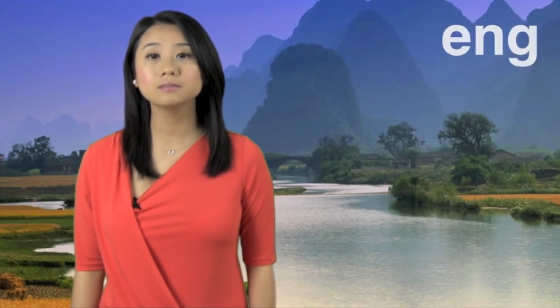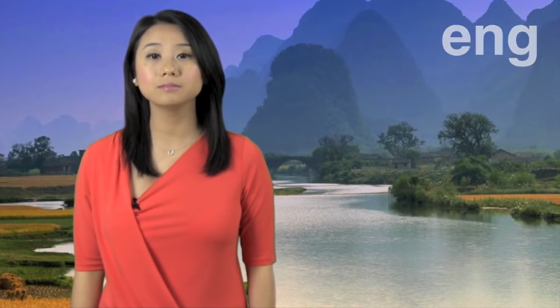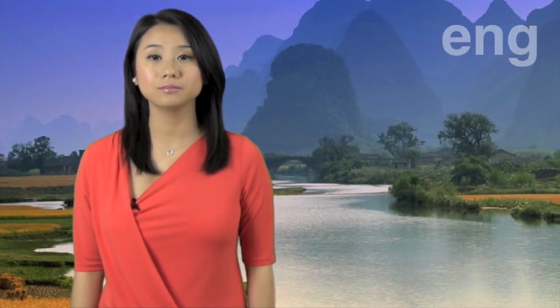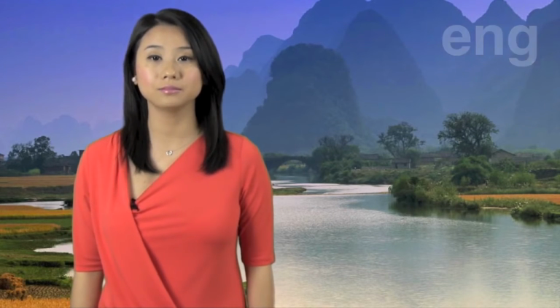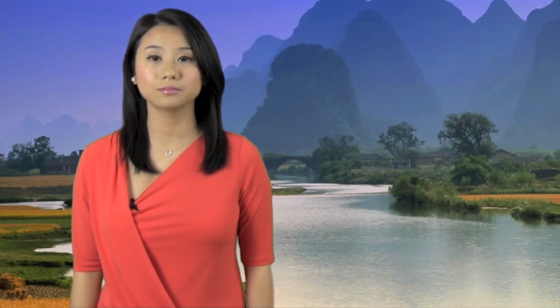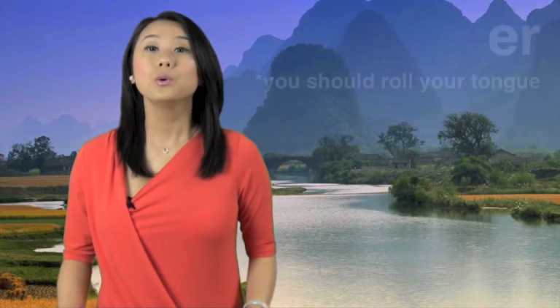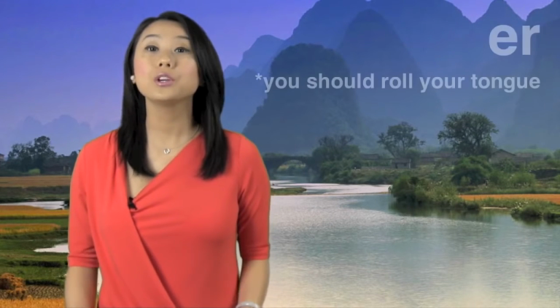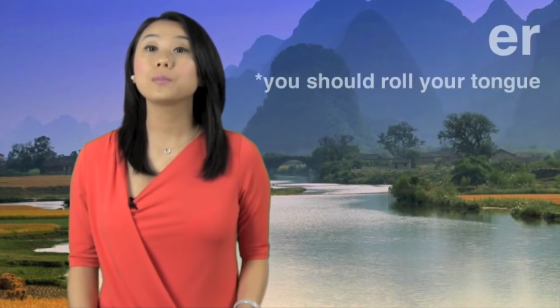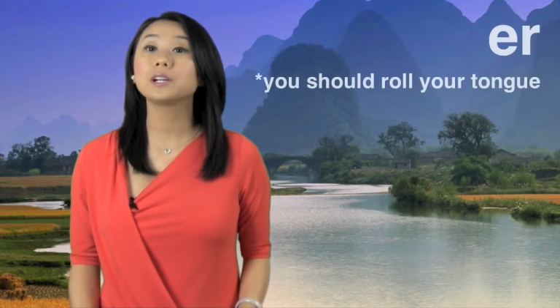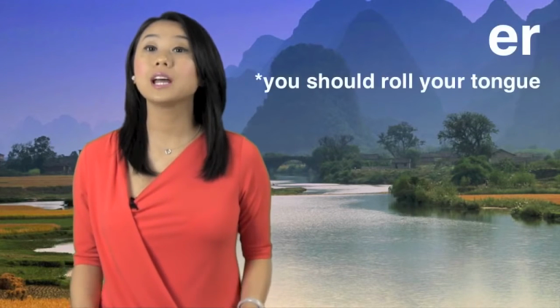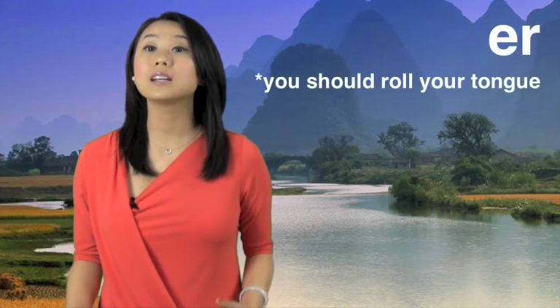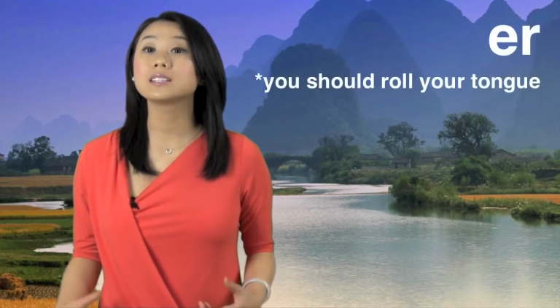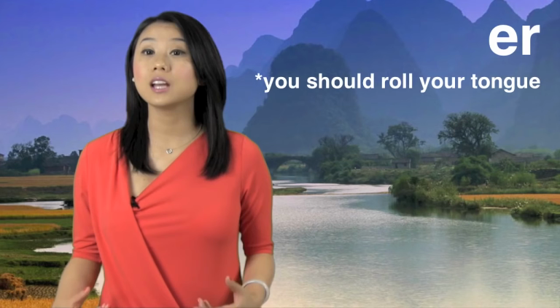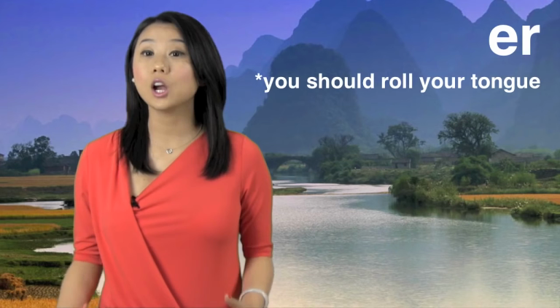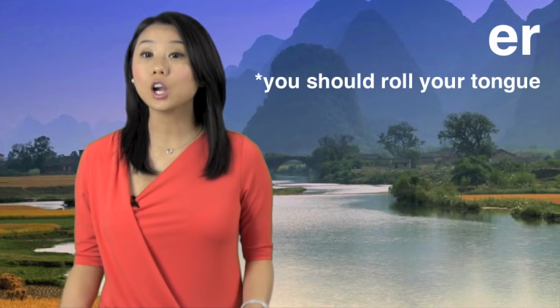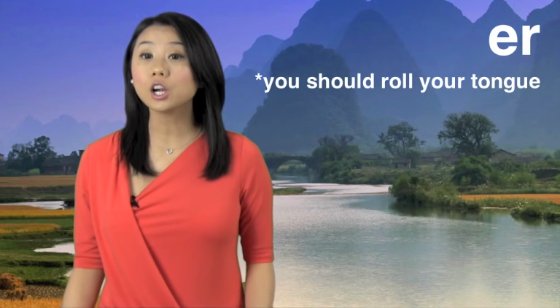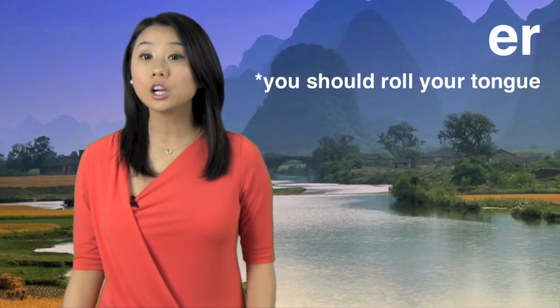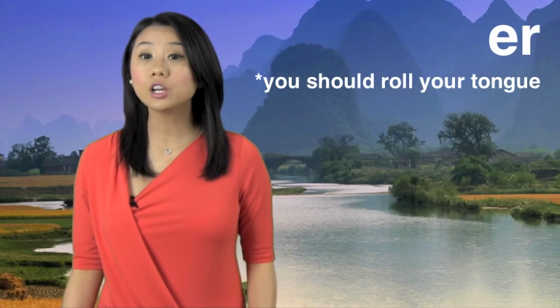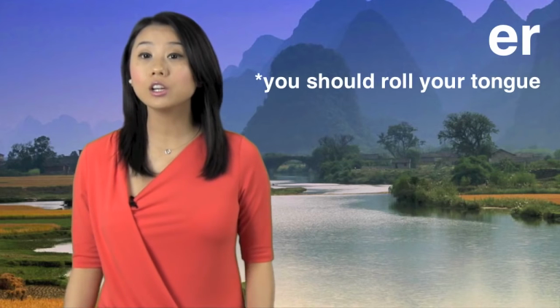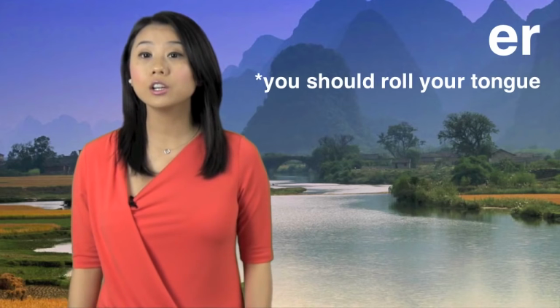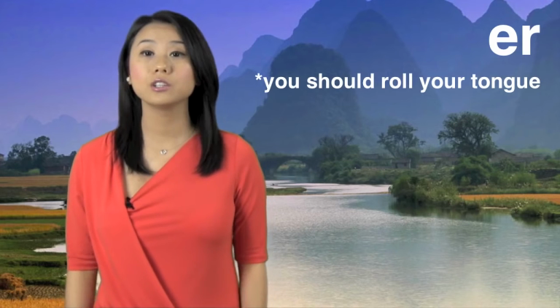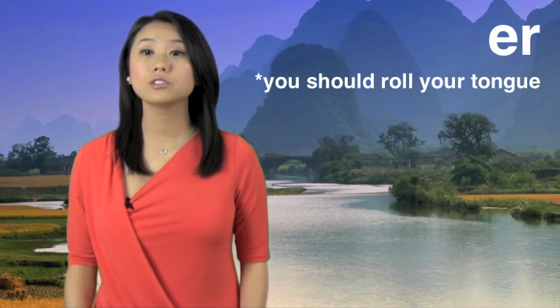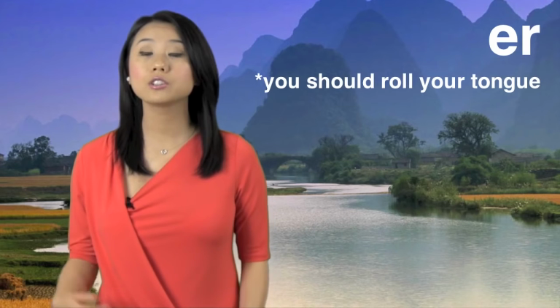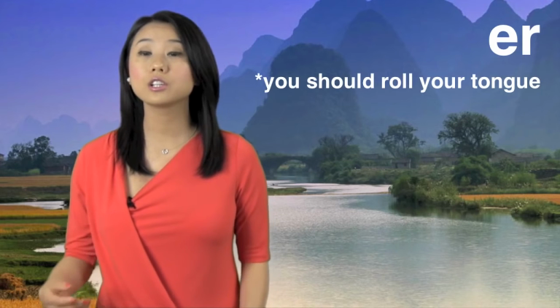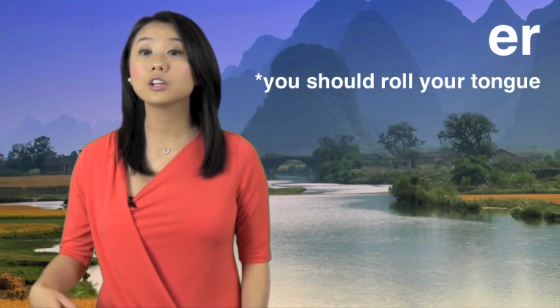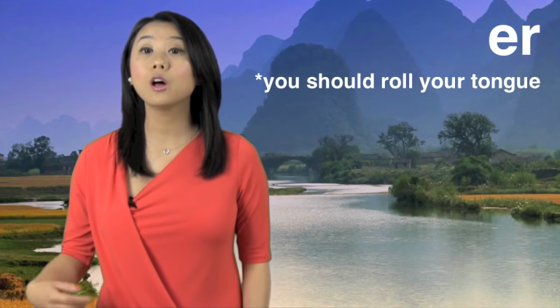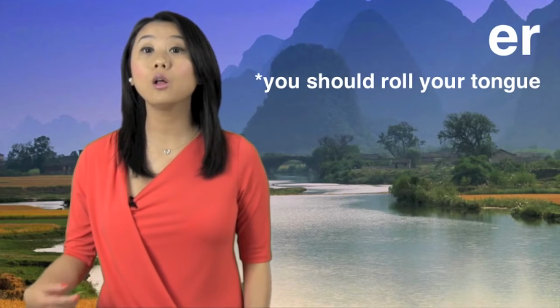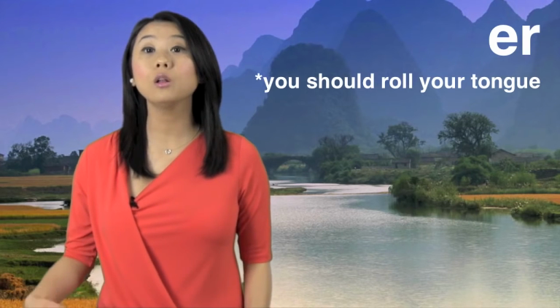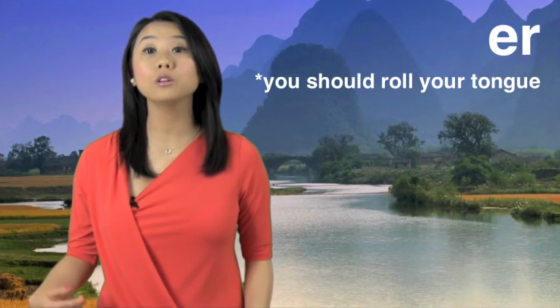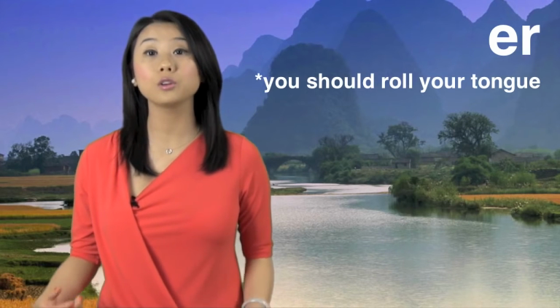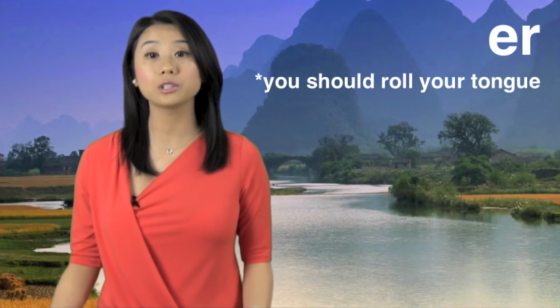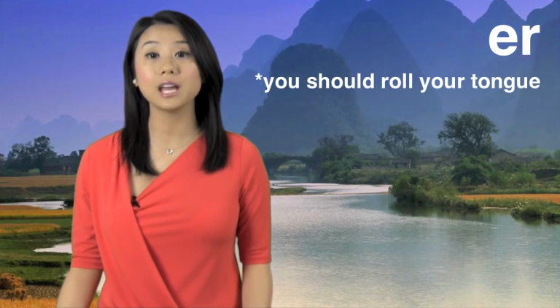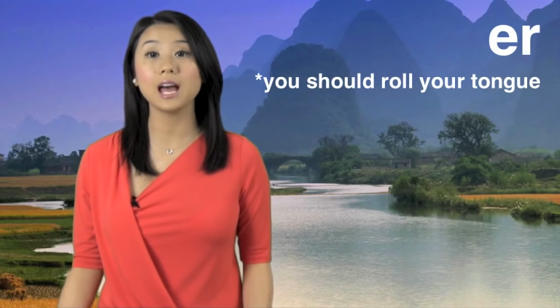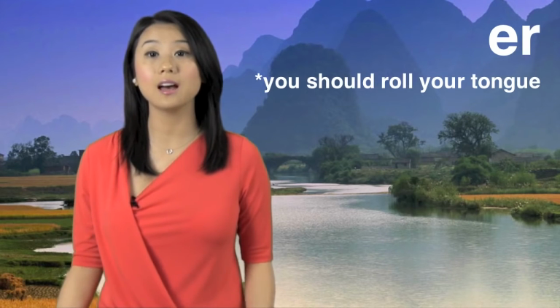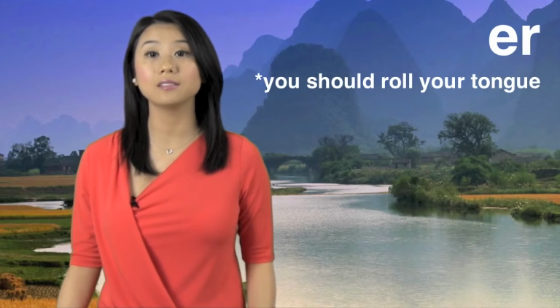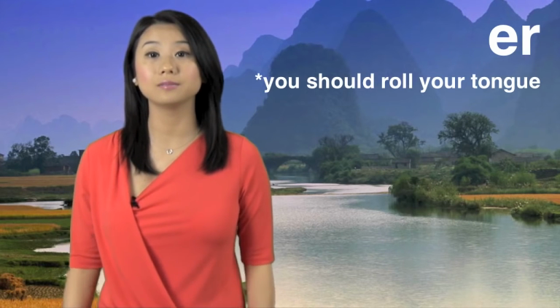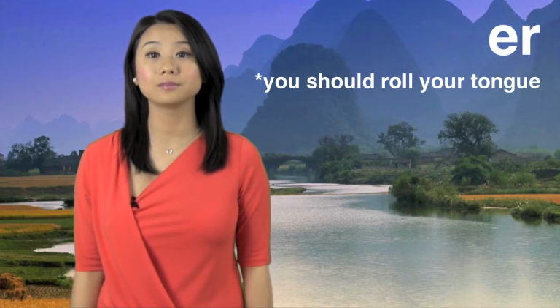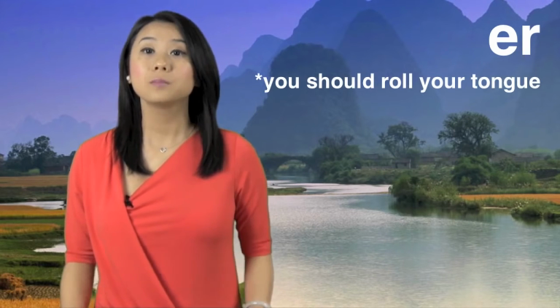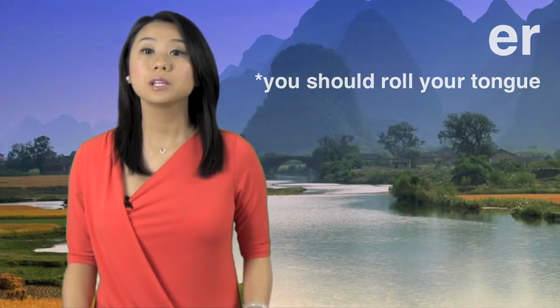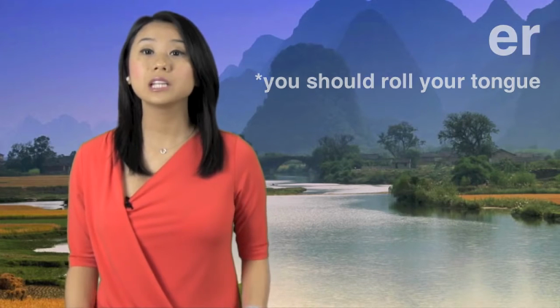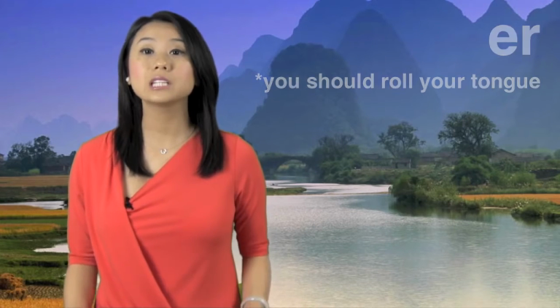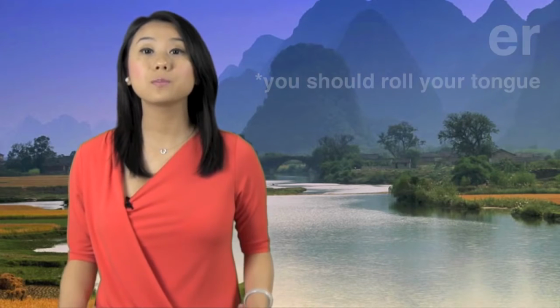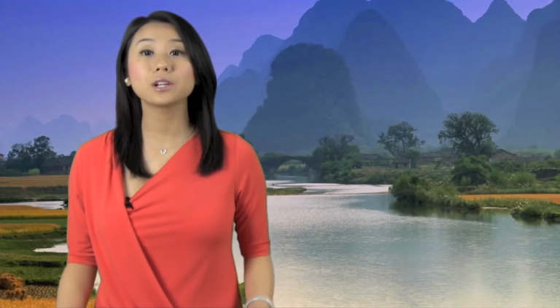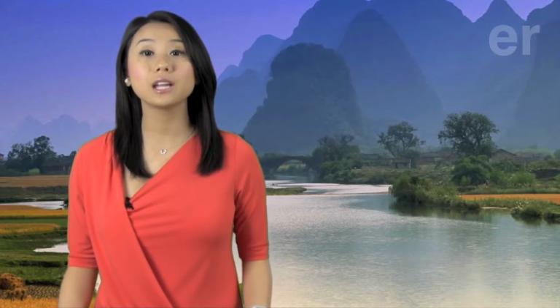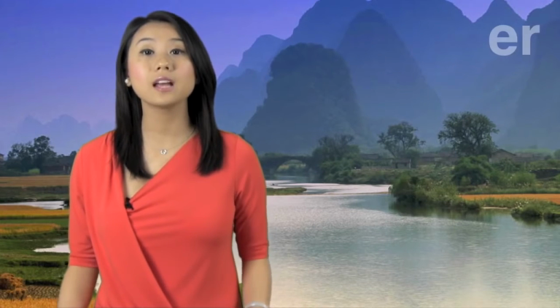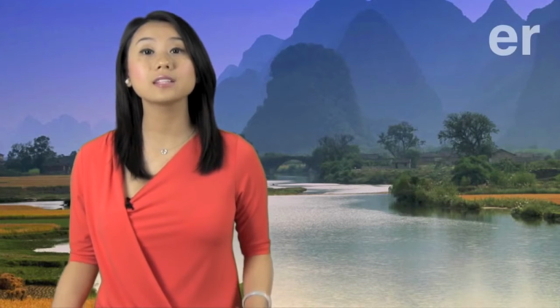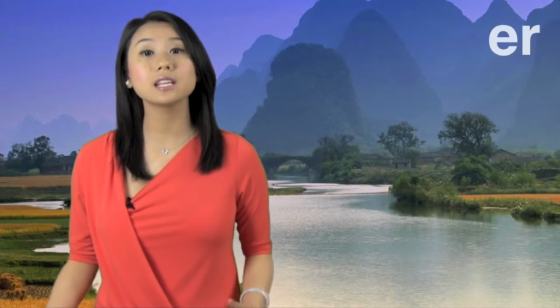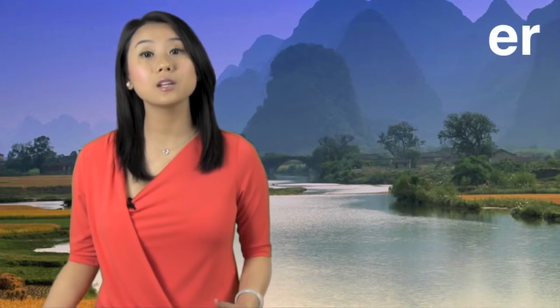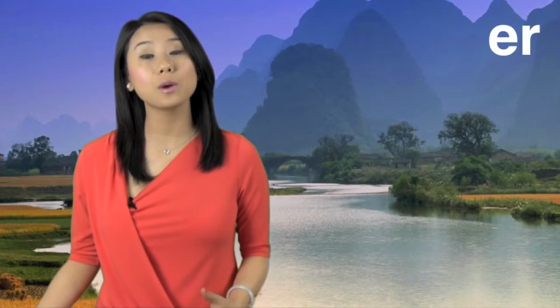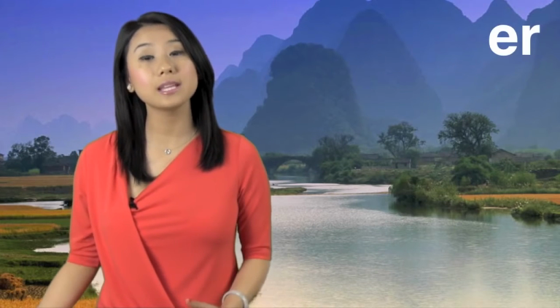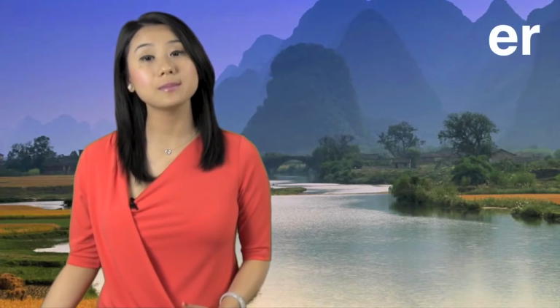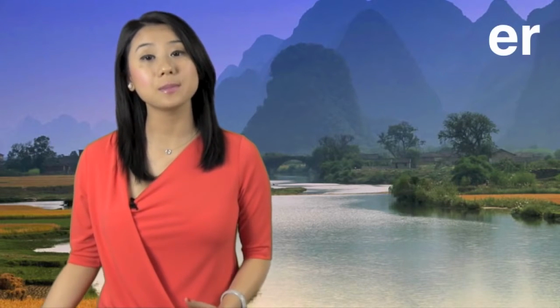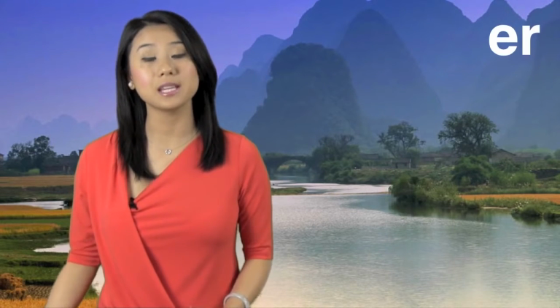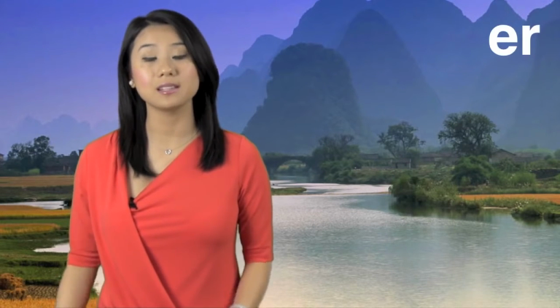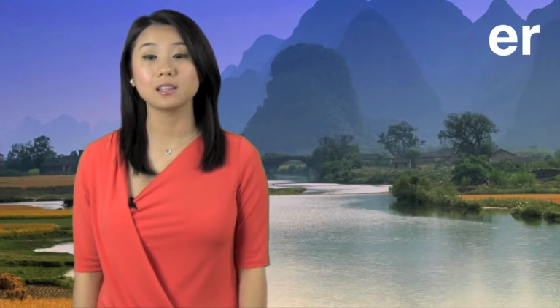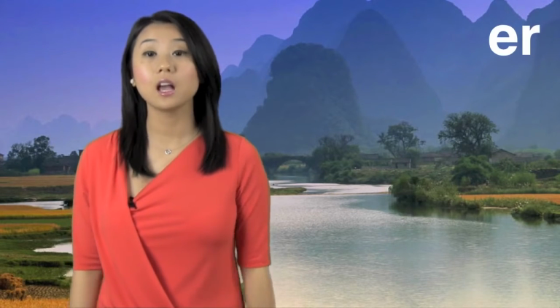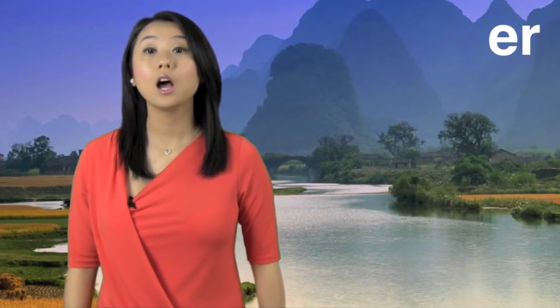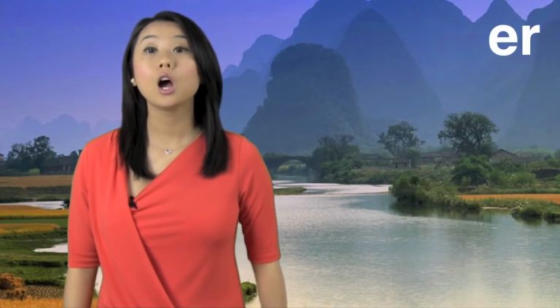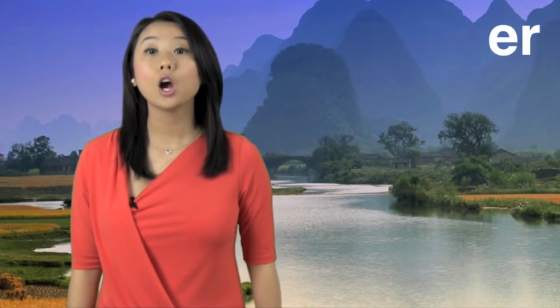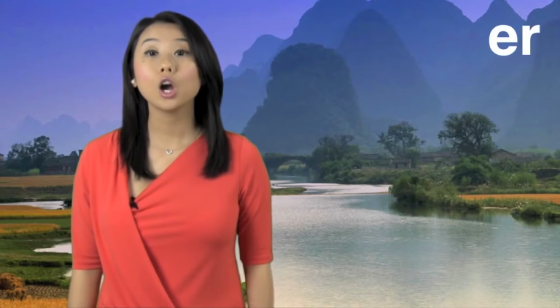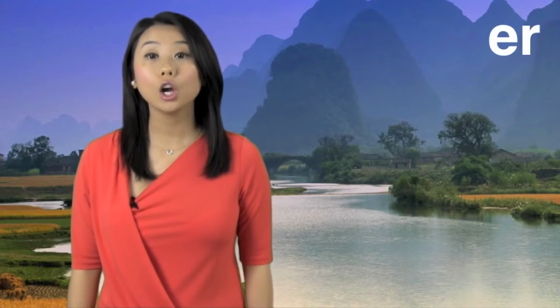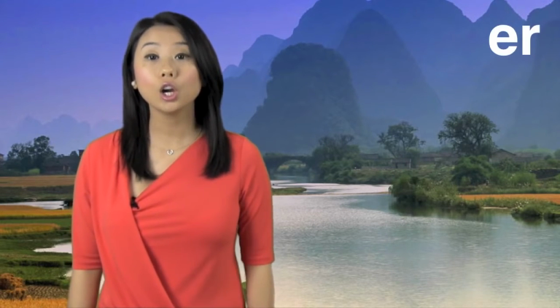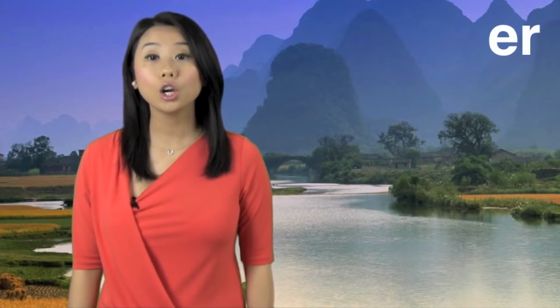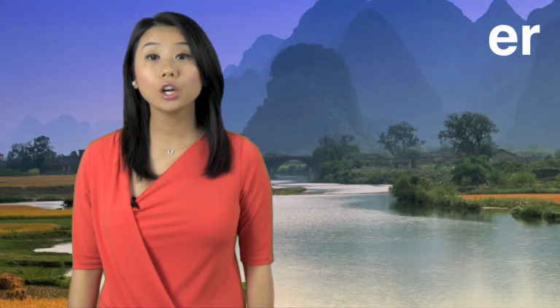When you pronounce 儿, you should roll your tongue. Please pronounce it with me: E, 儿.